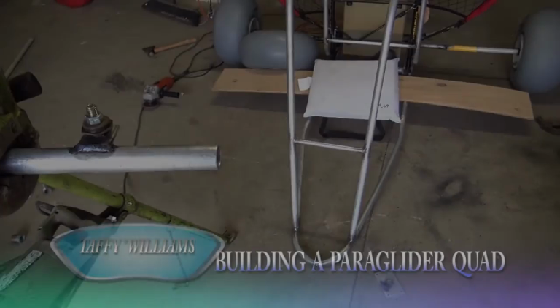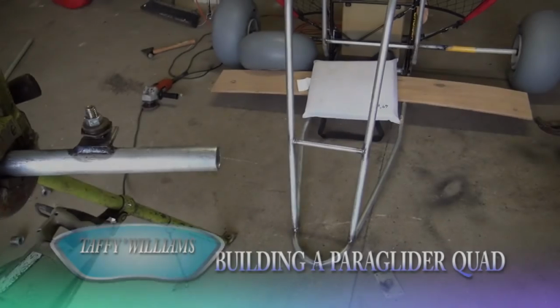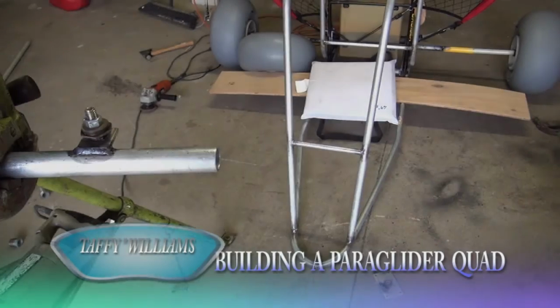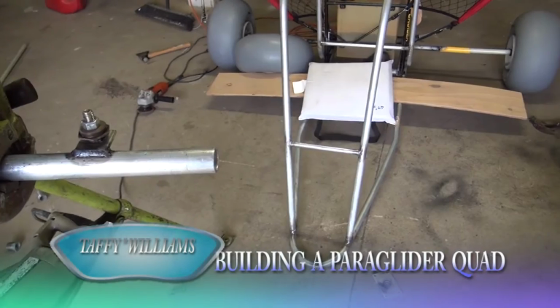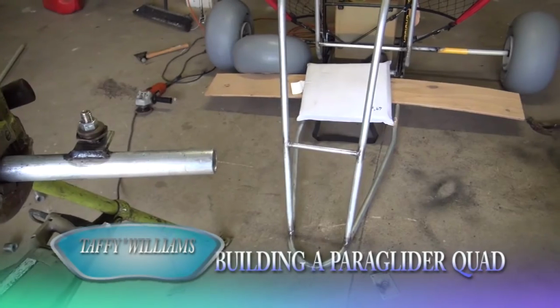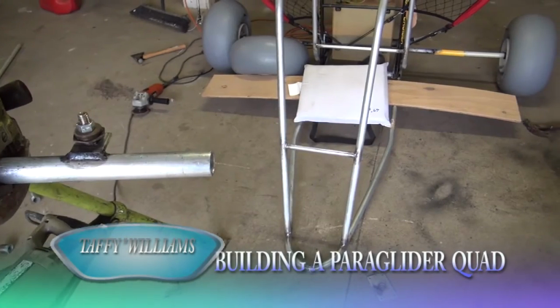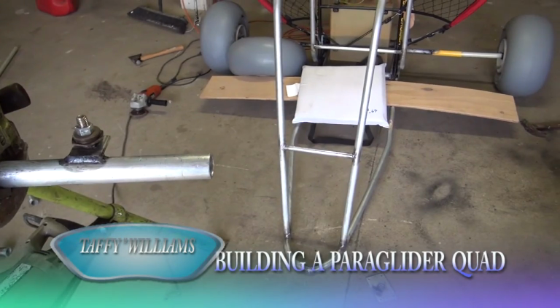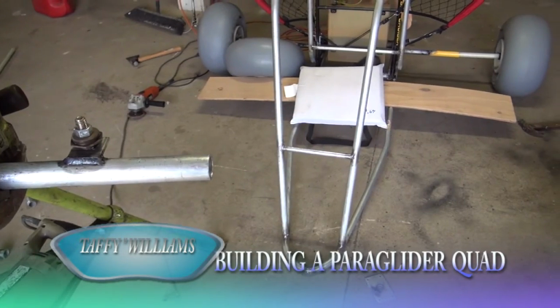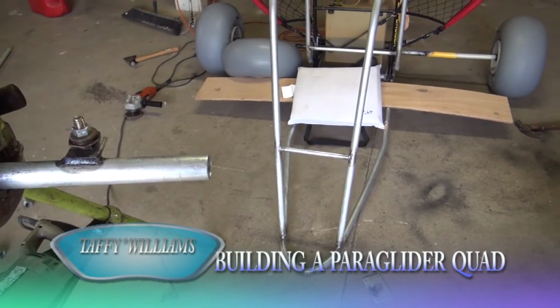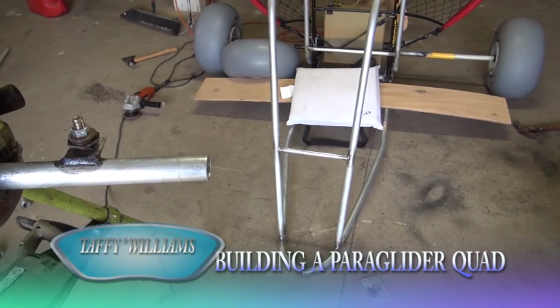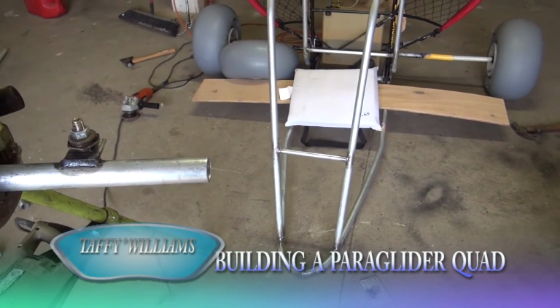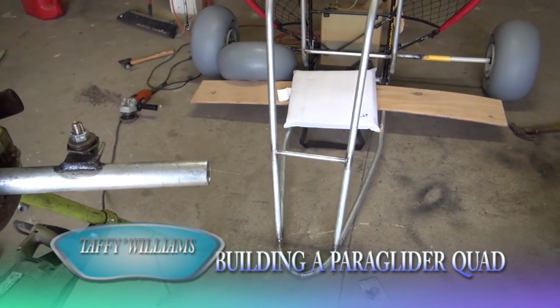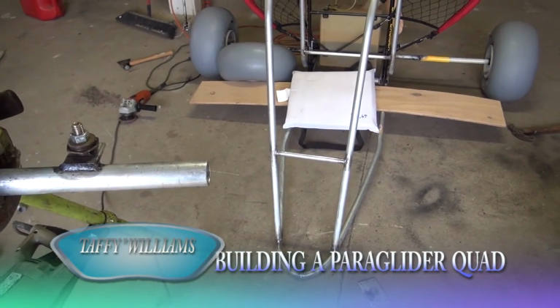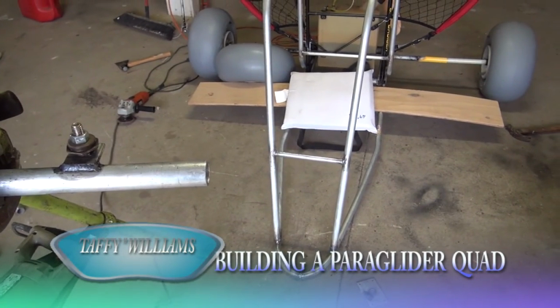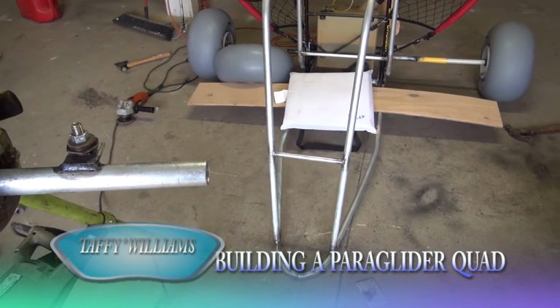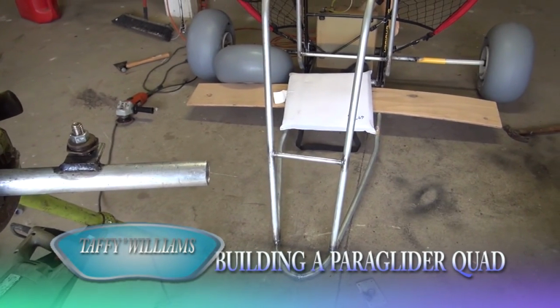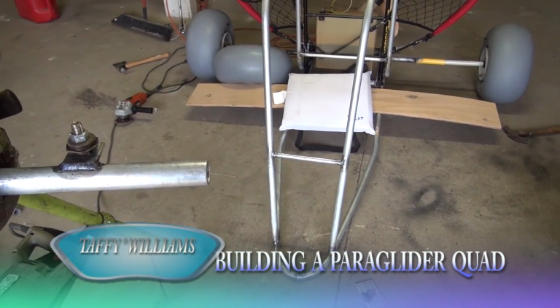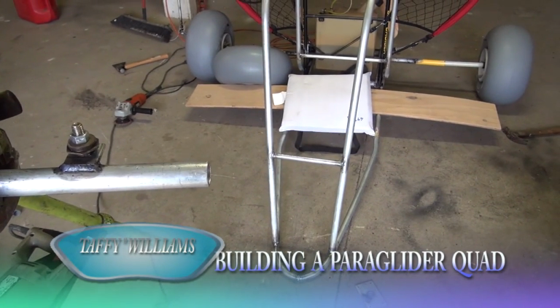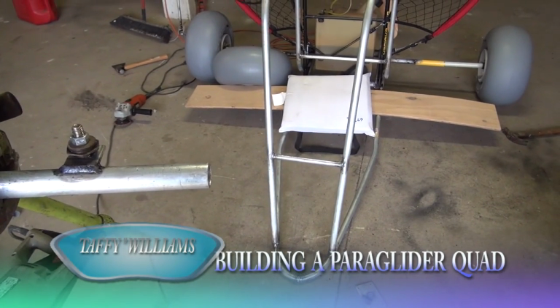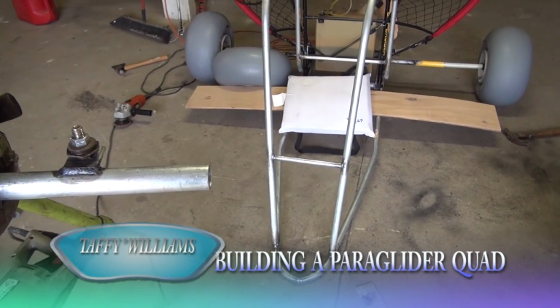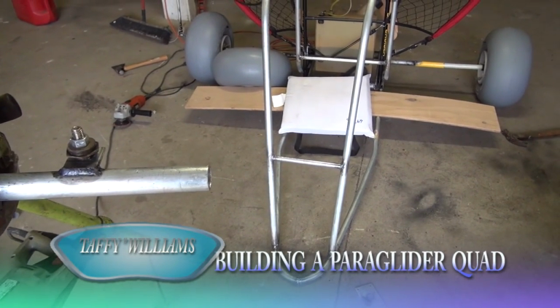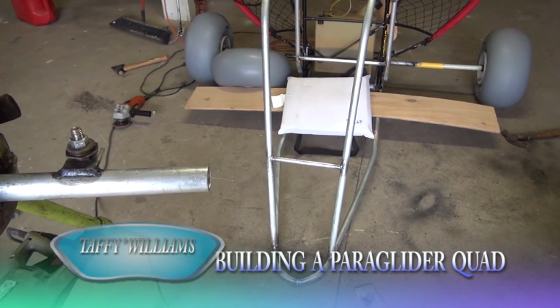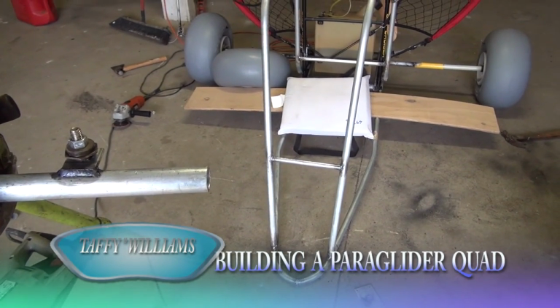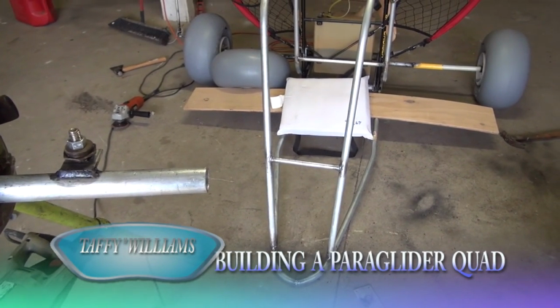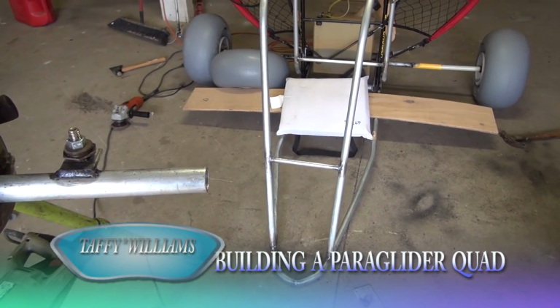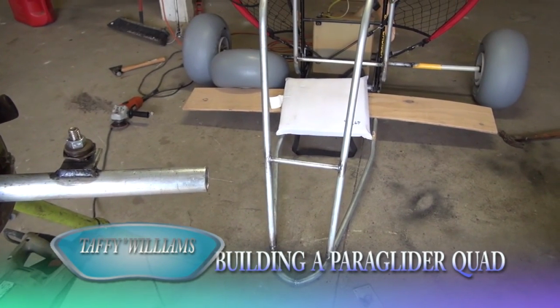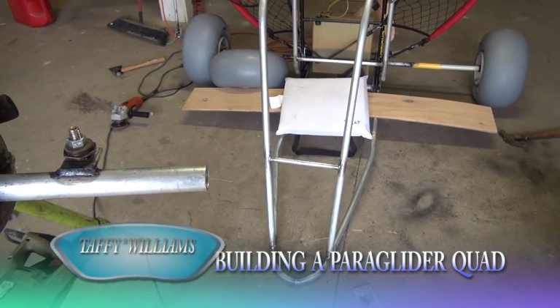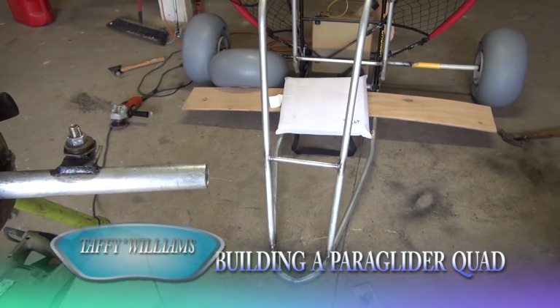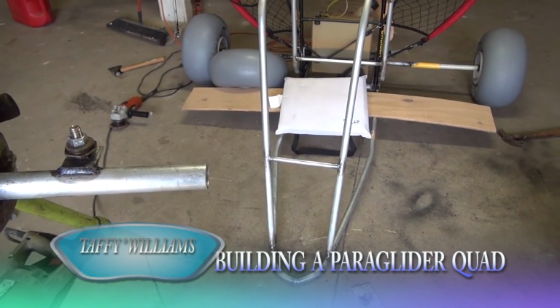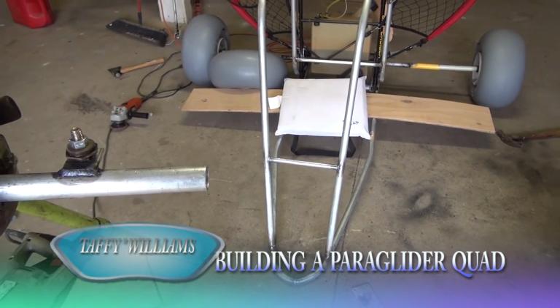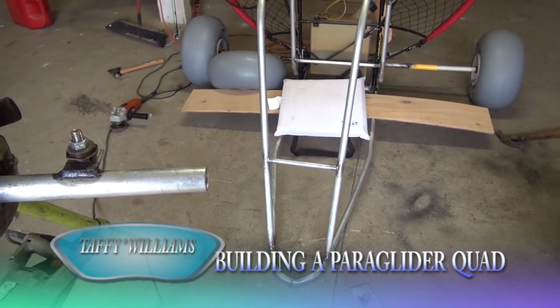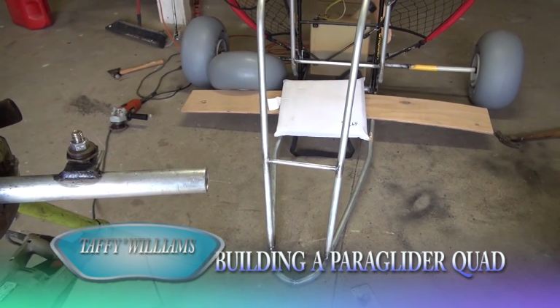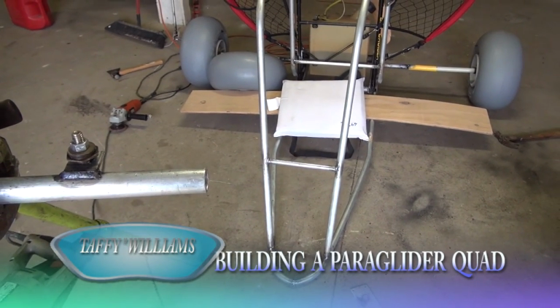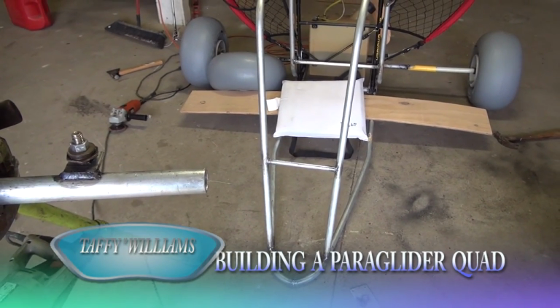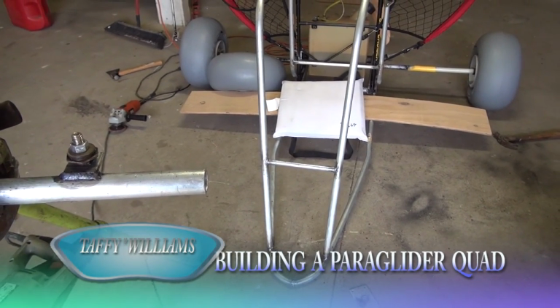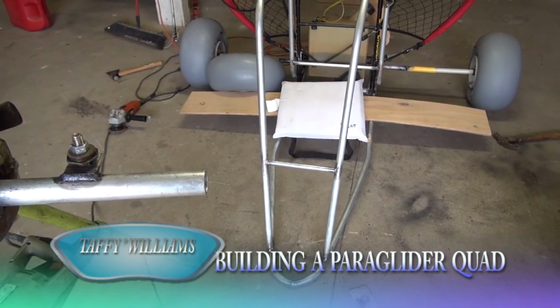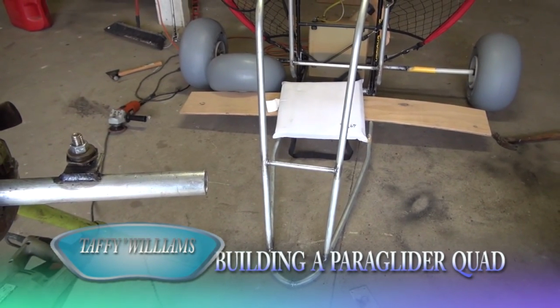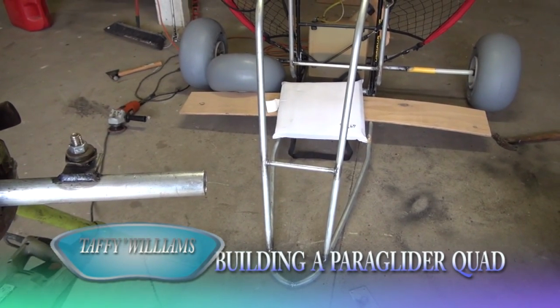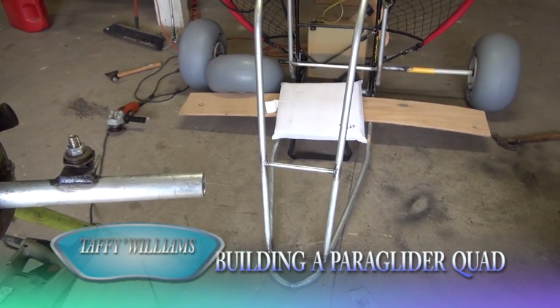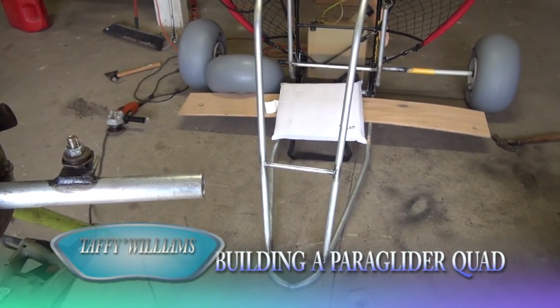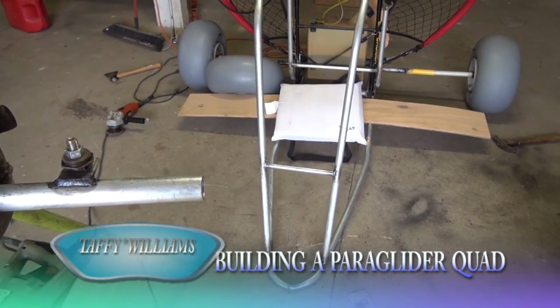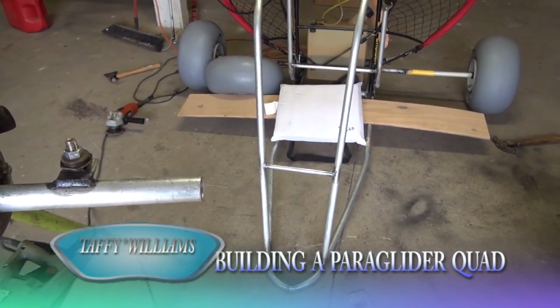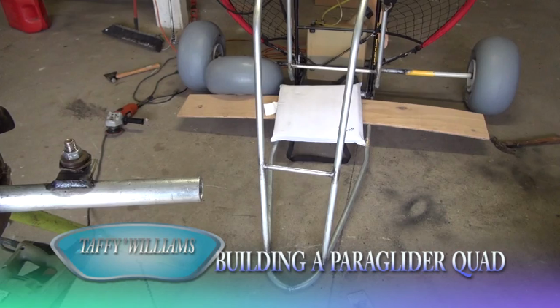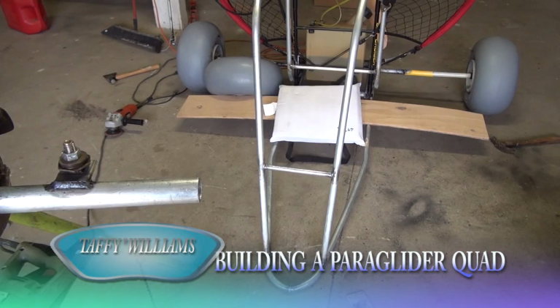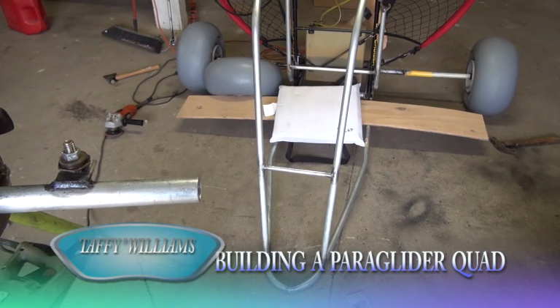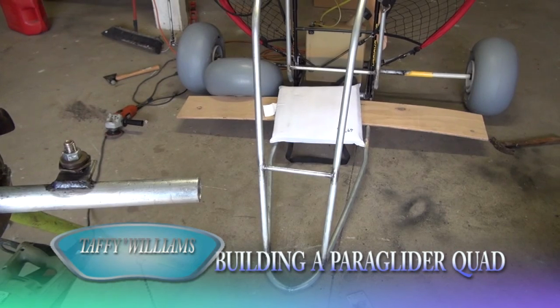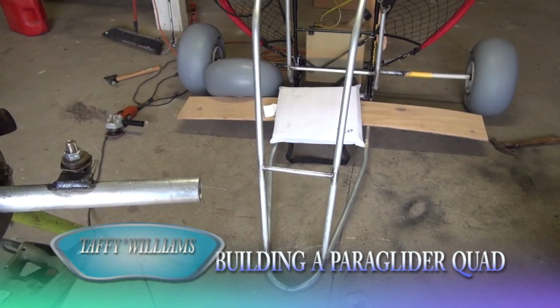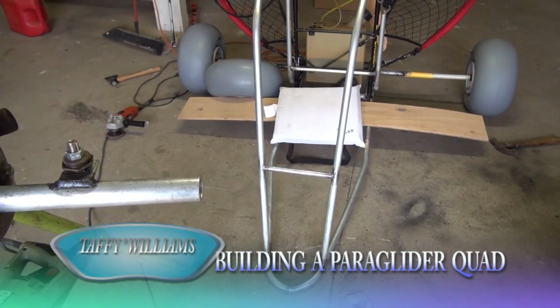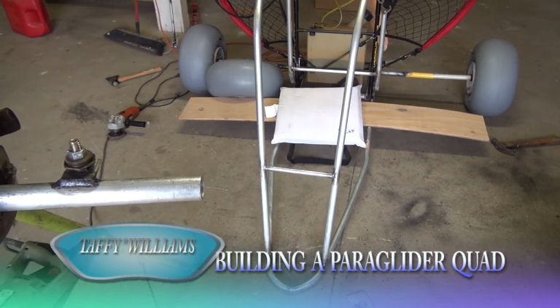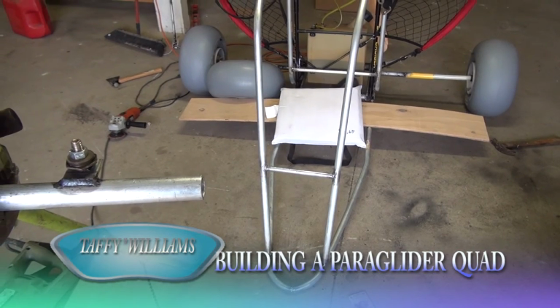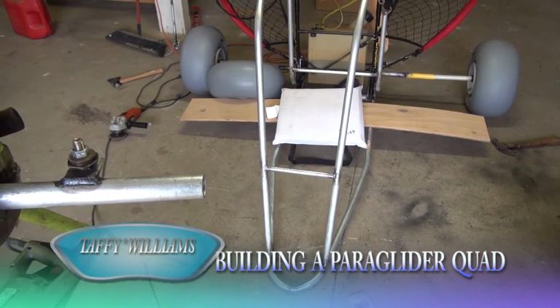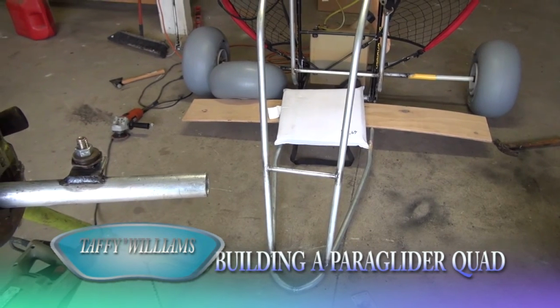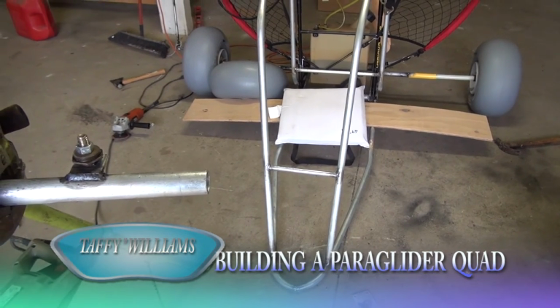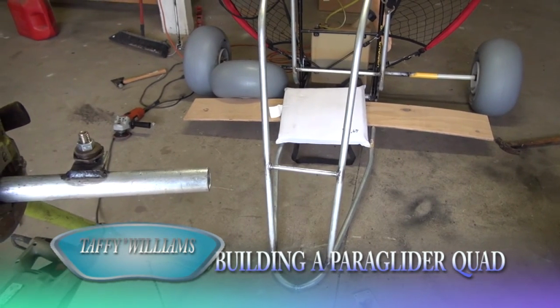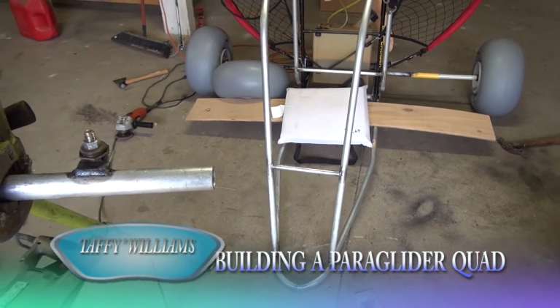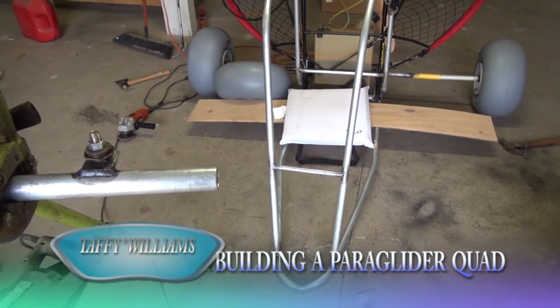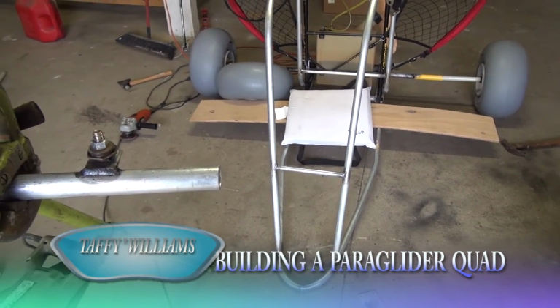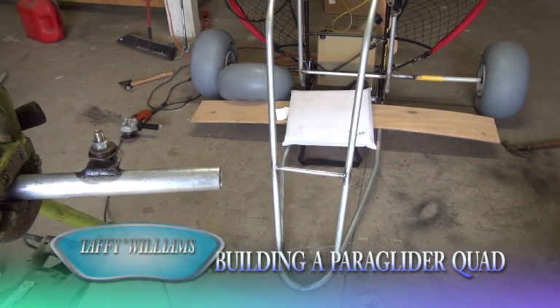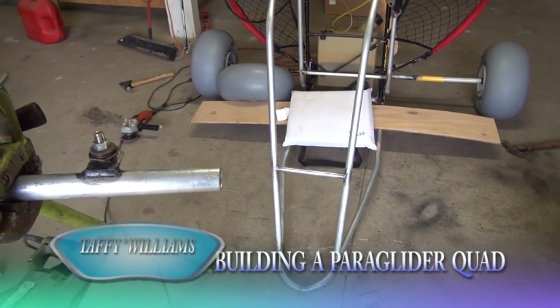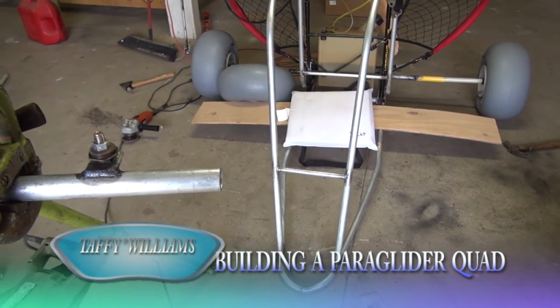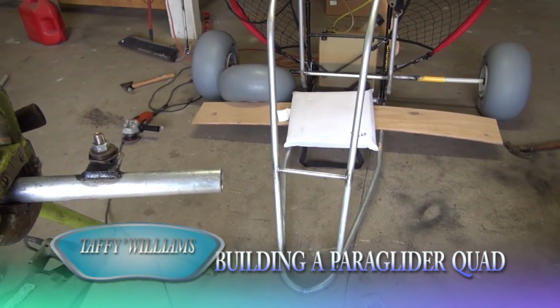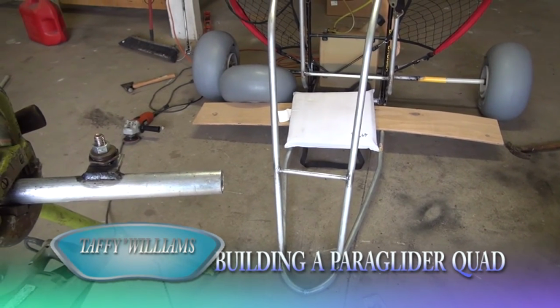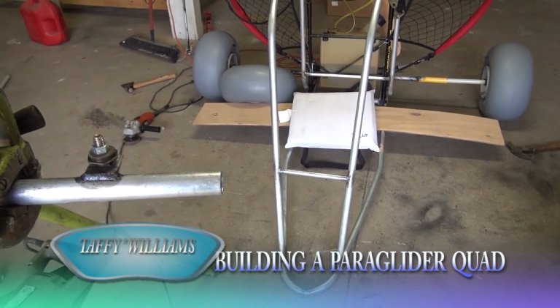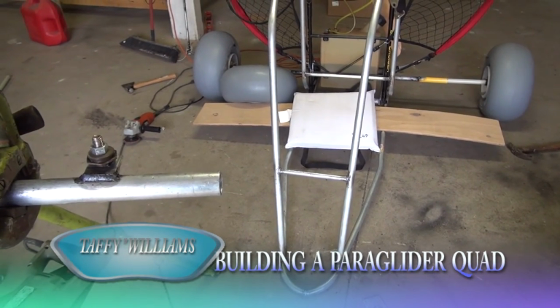Alright guys, Taff here again. I've moved on from a trike — I'm making a quad now.